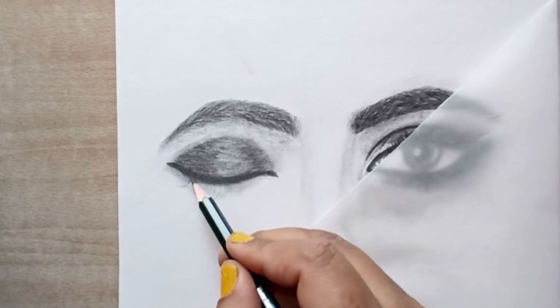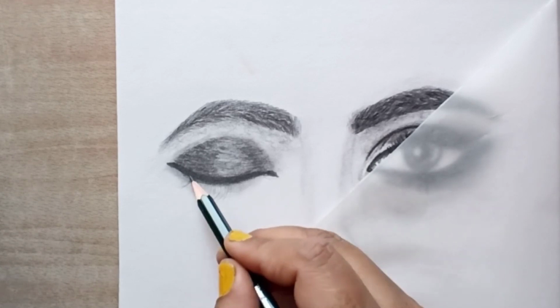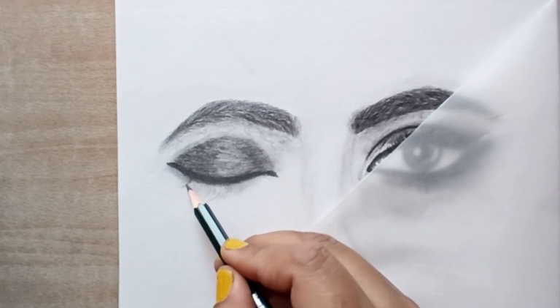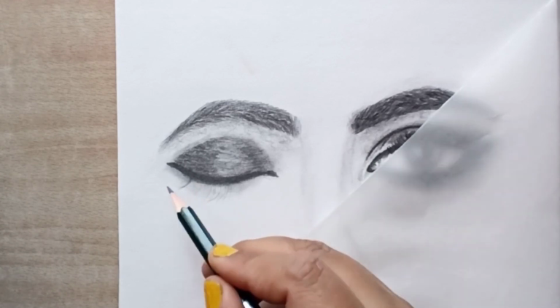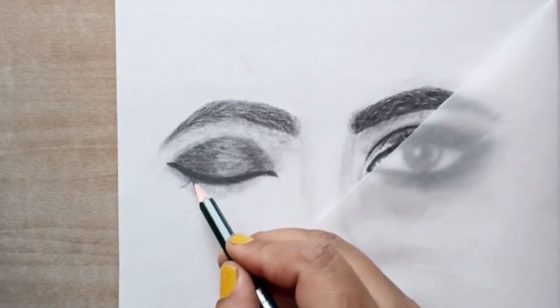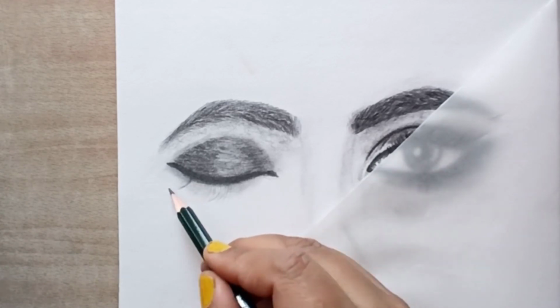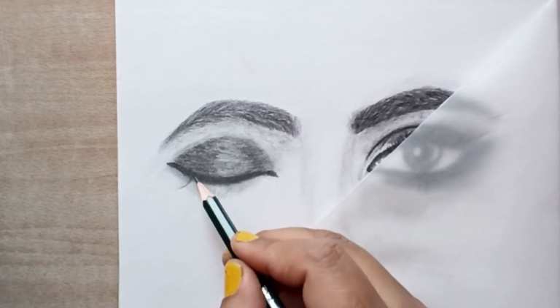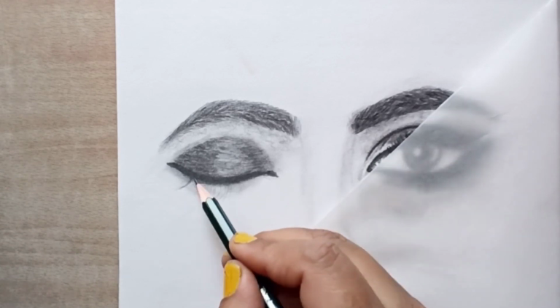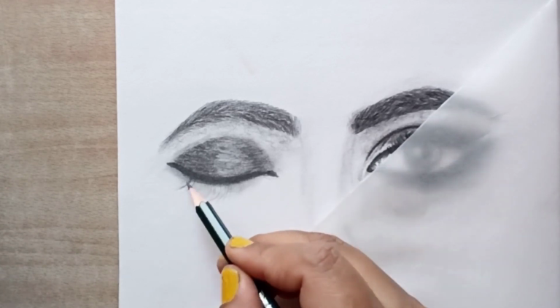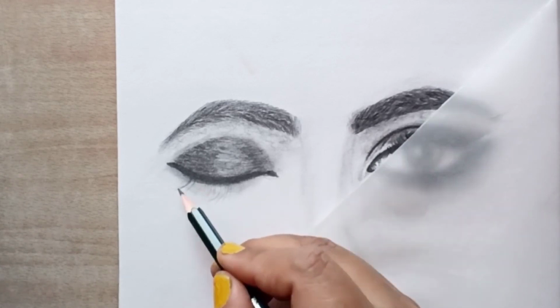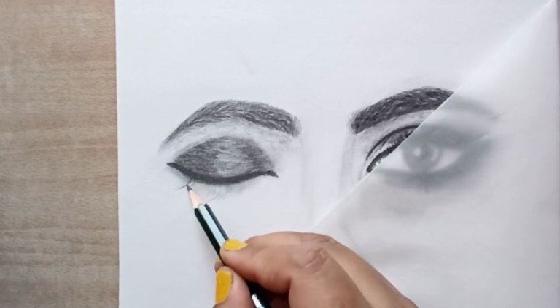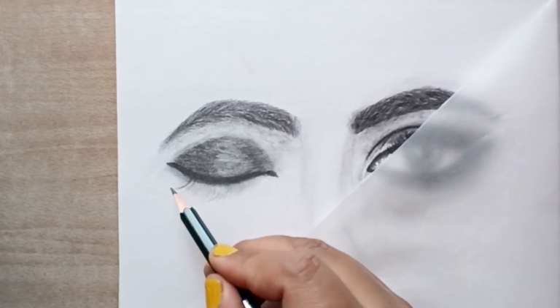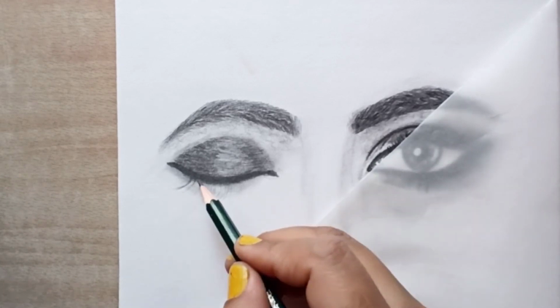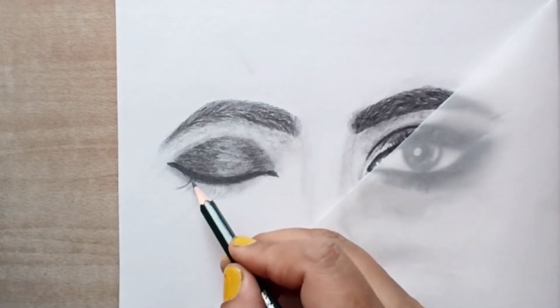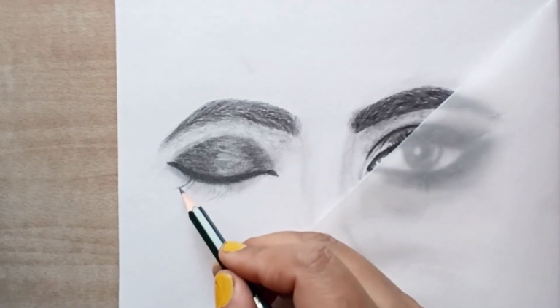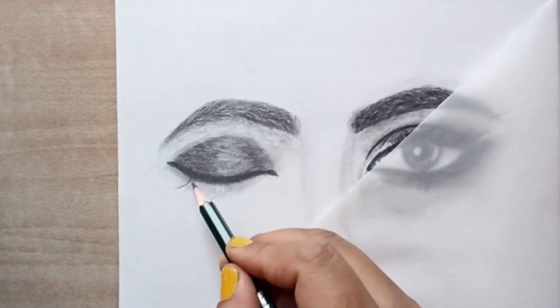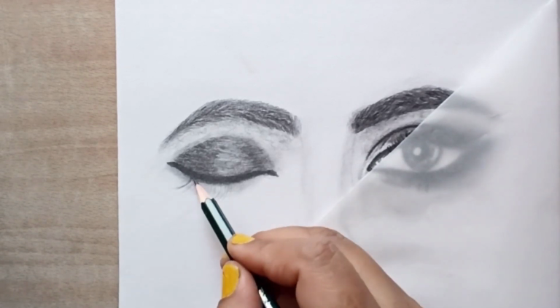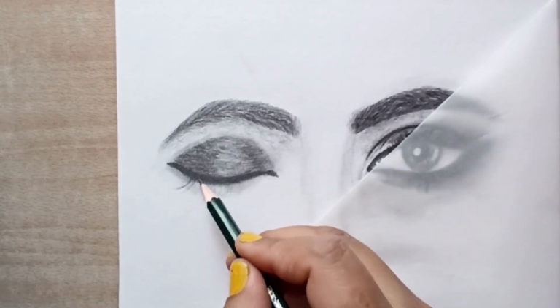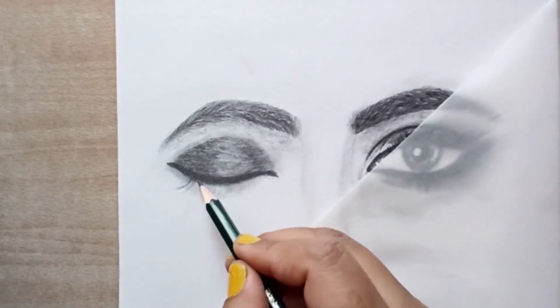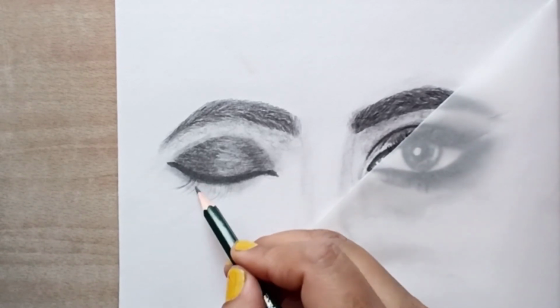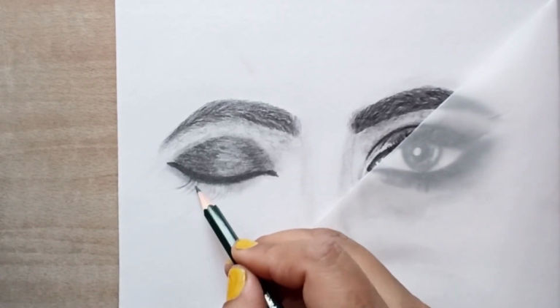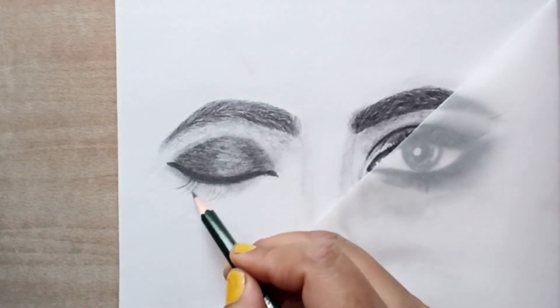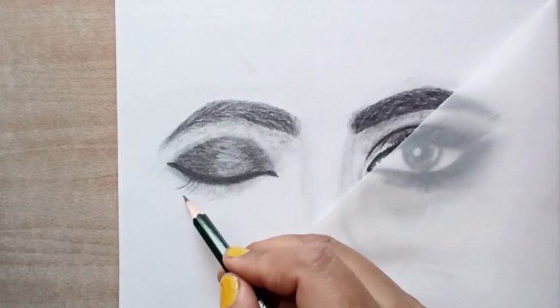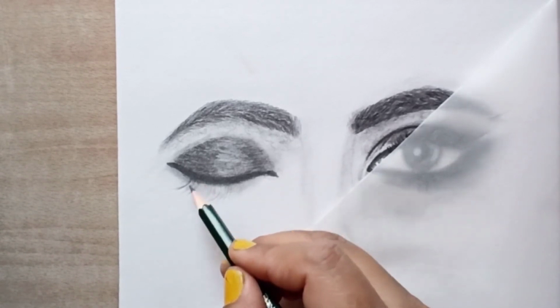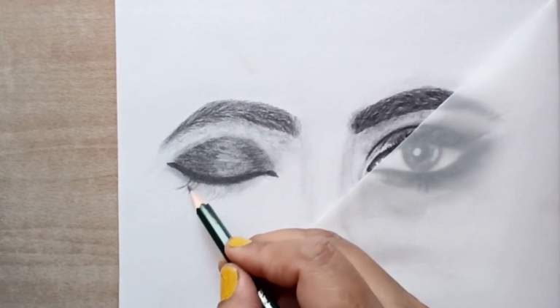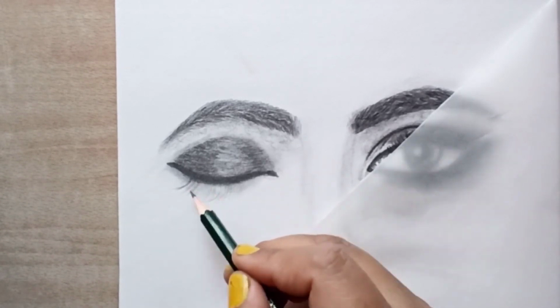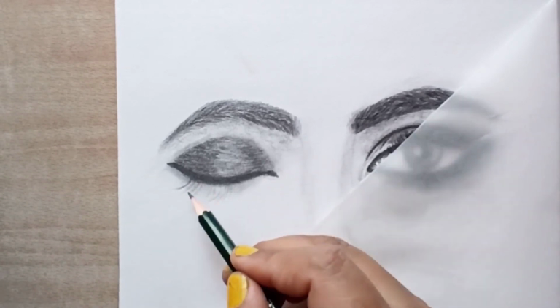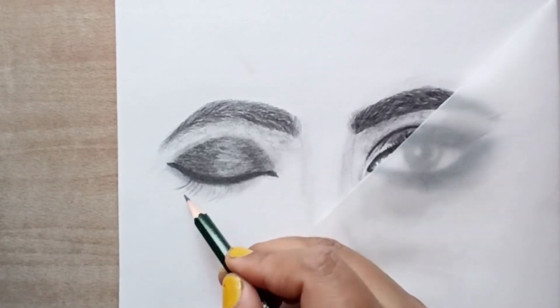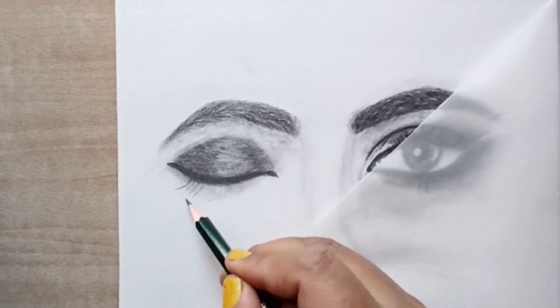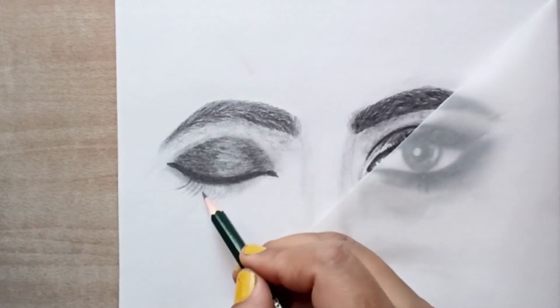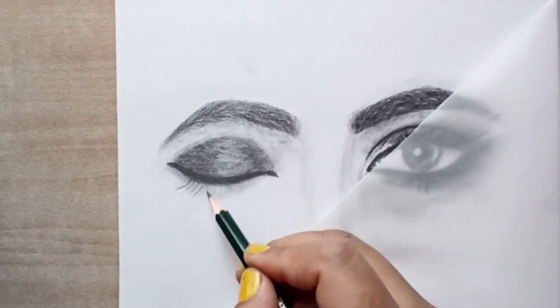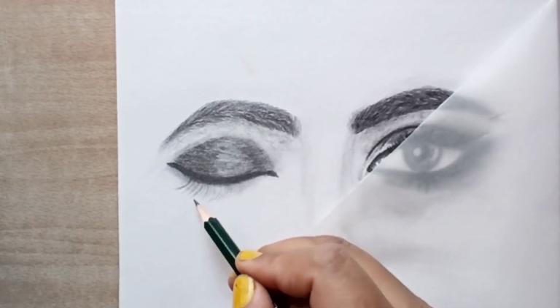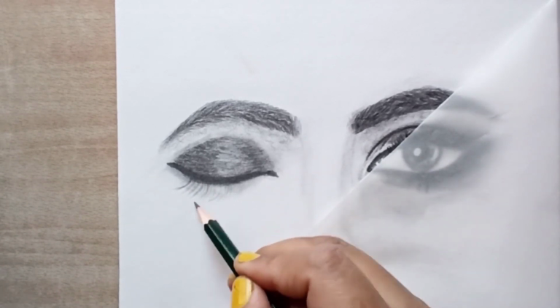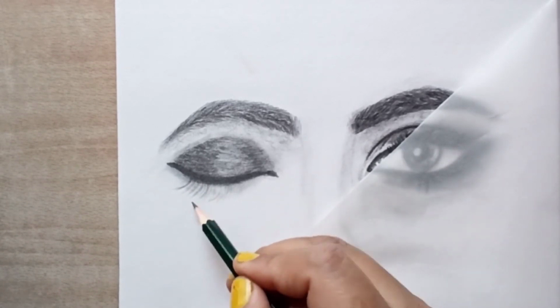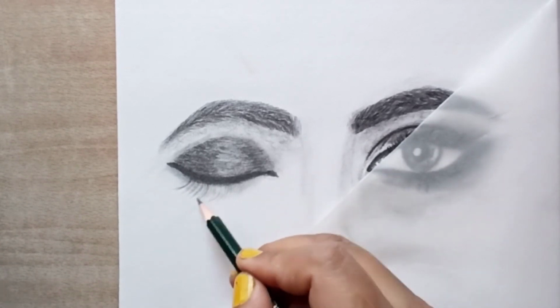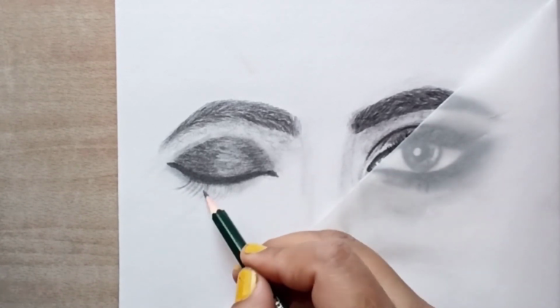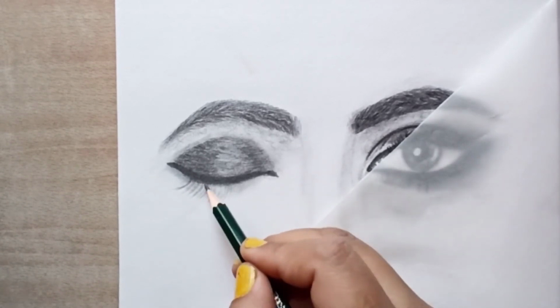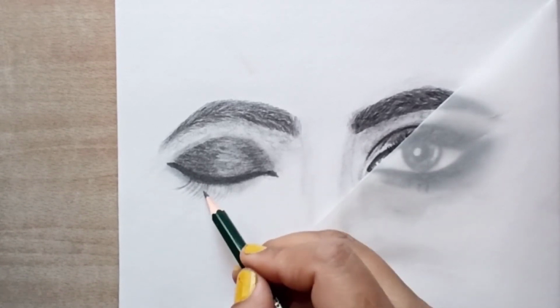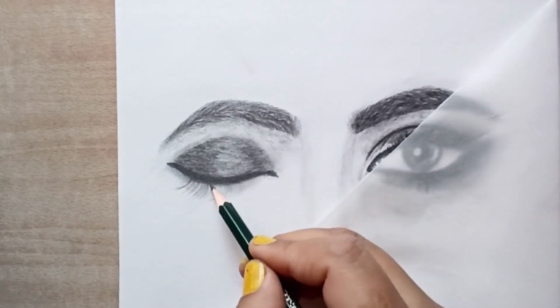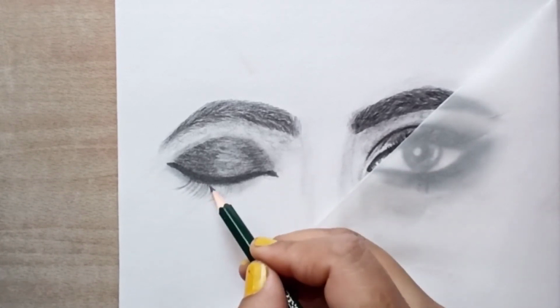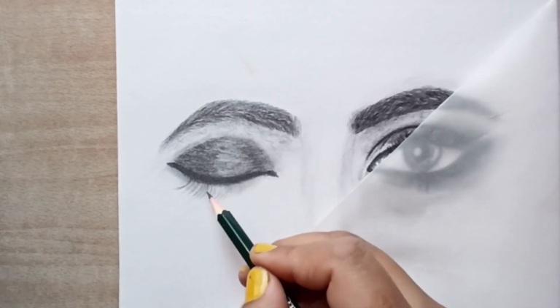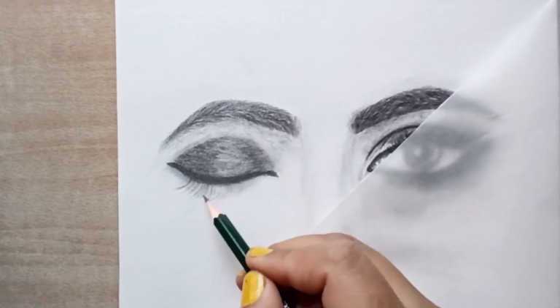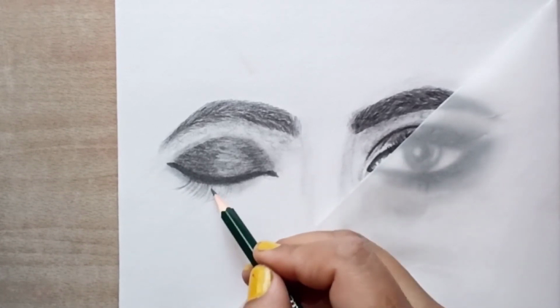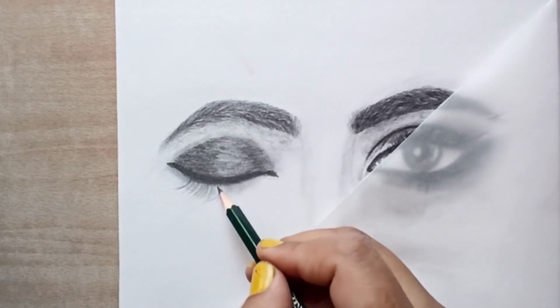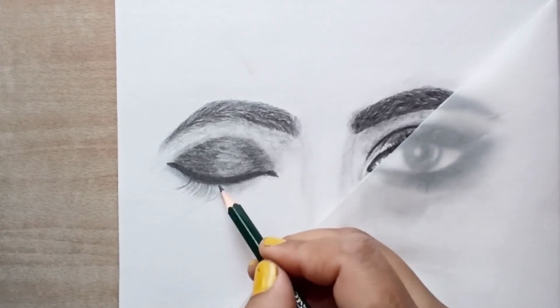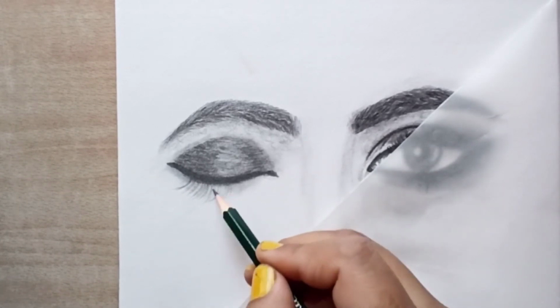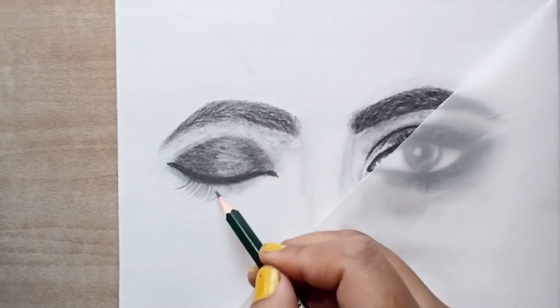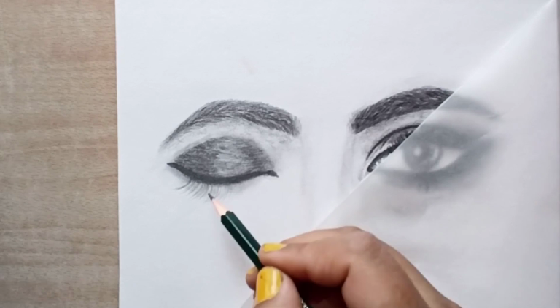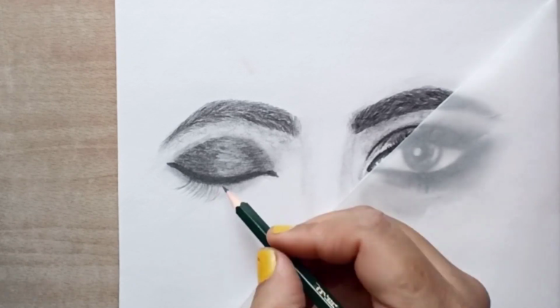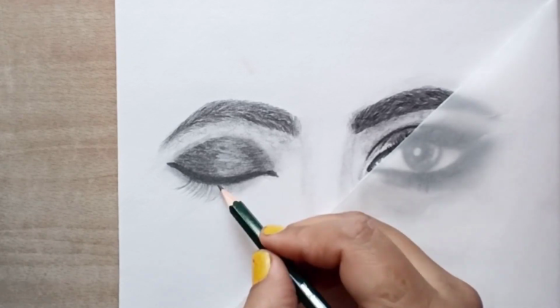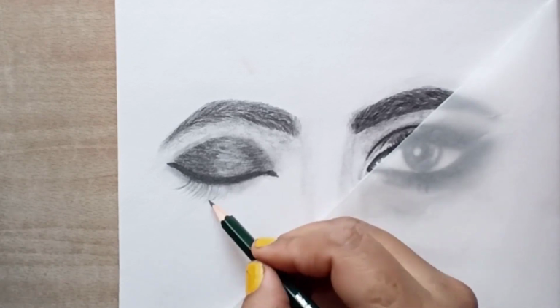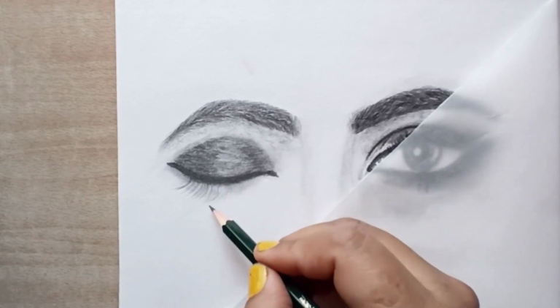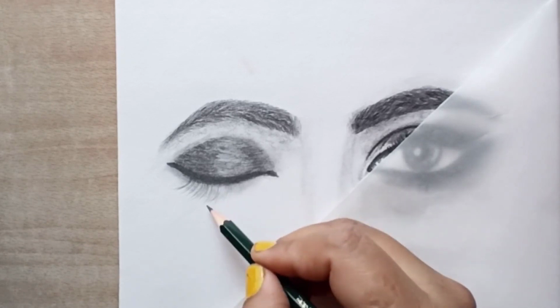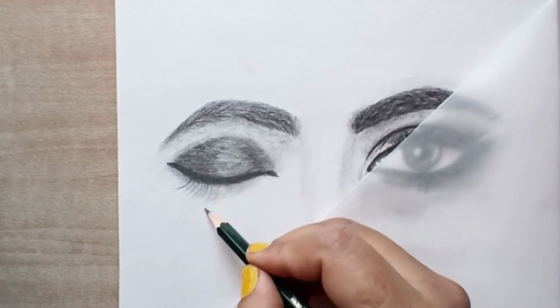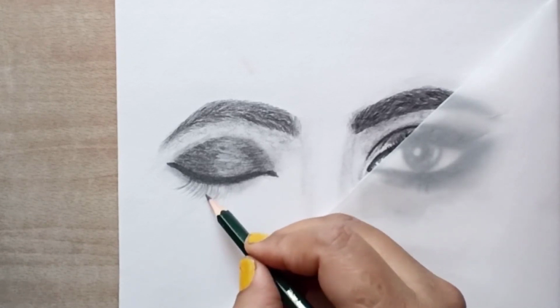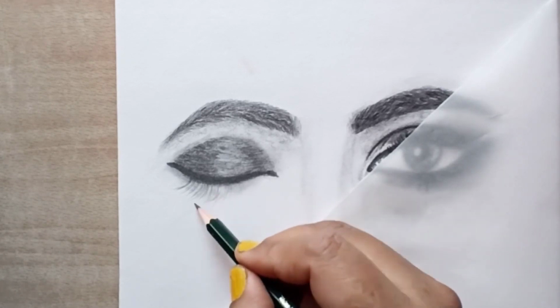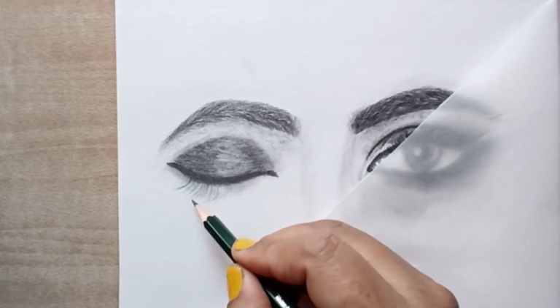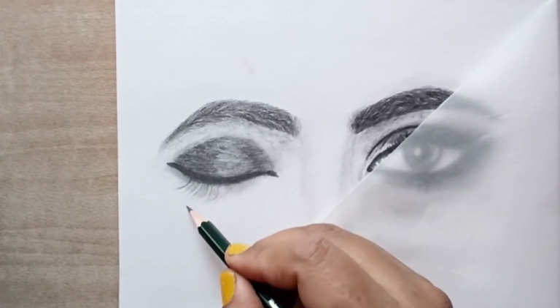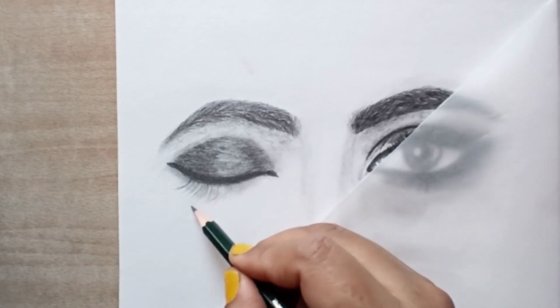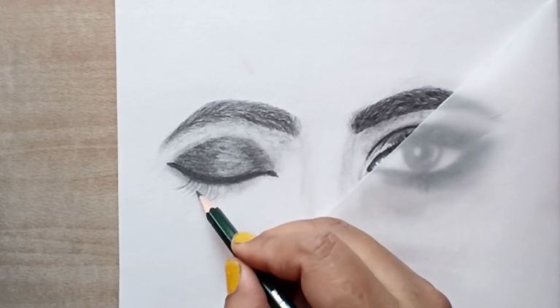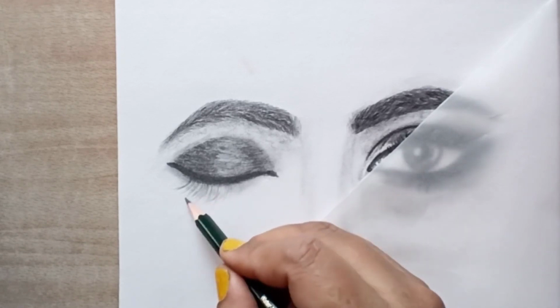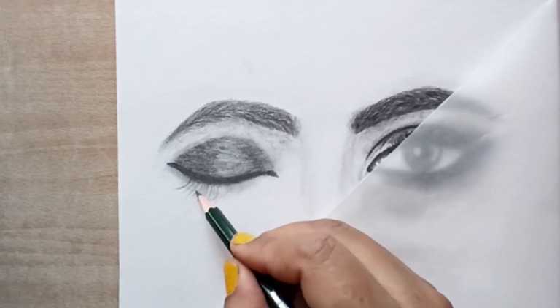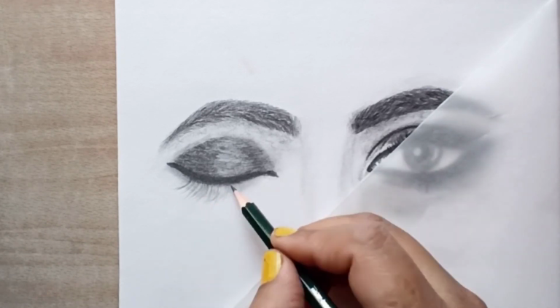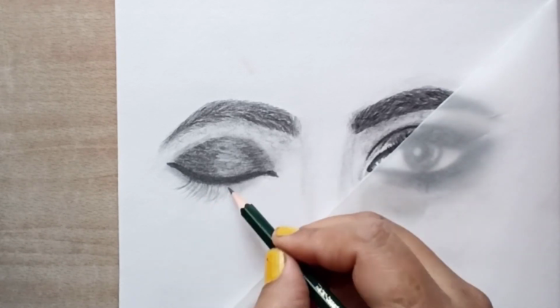Now we will start to make the eyelashes. I will use a 2B pencil. We will use the eyelashes in a curve shape.